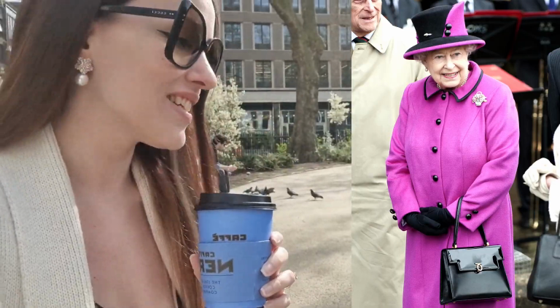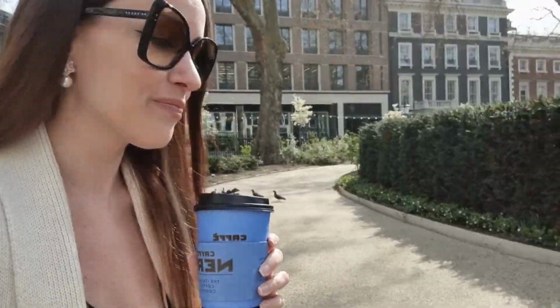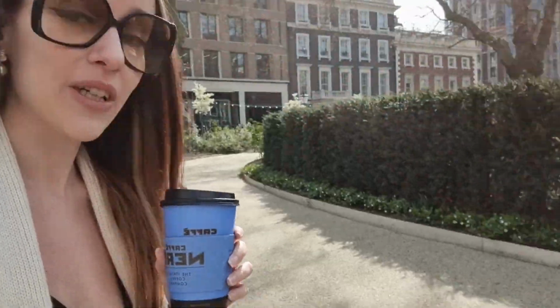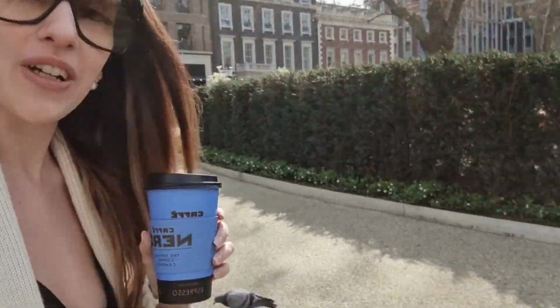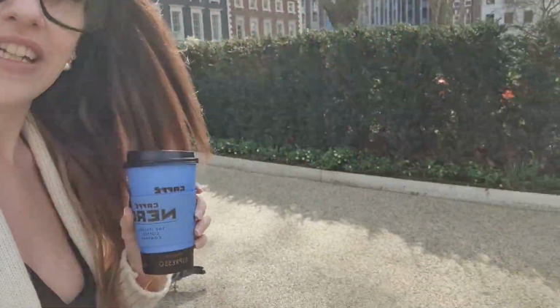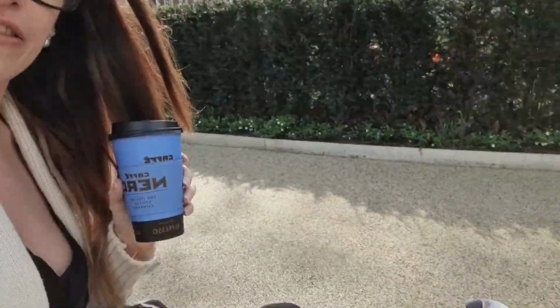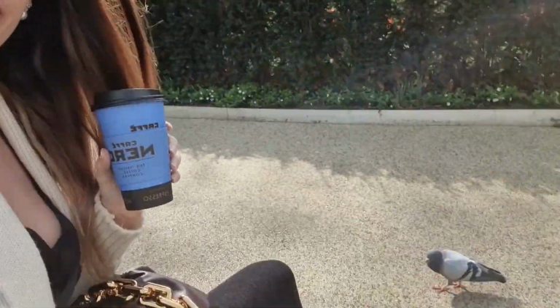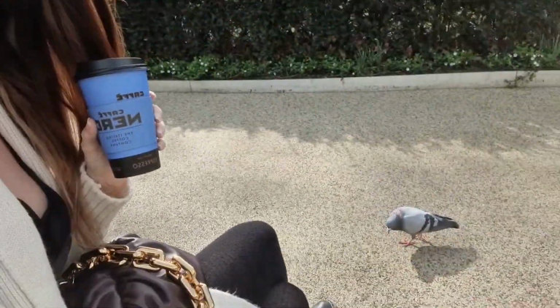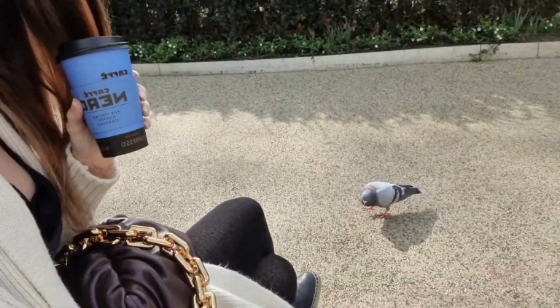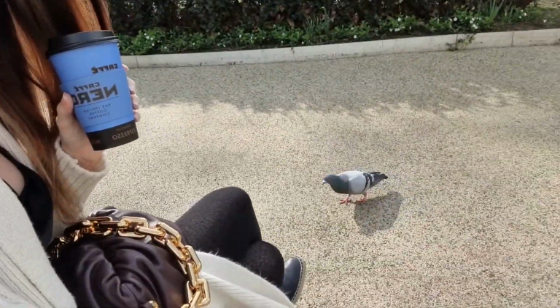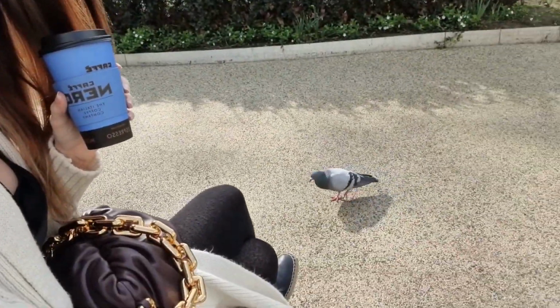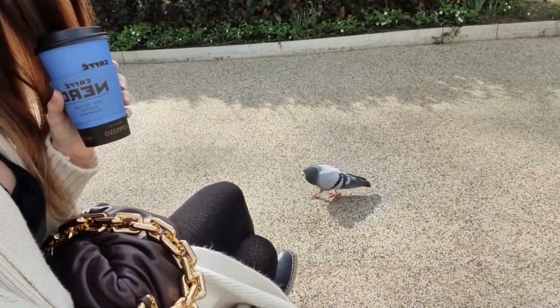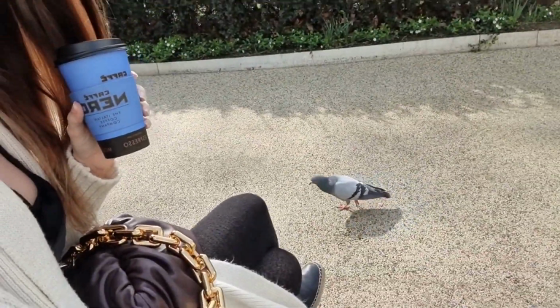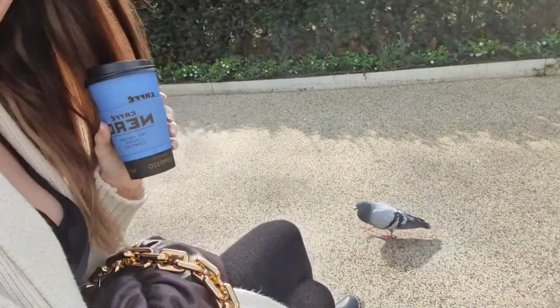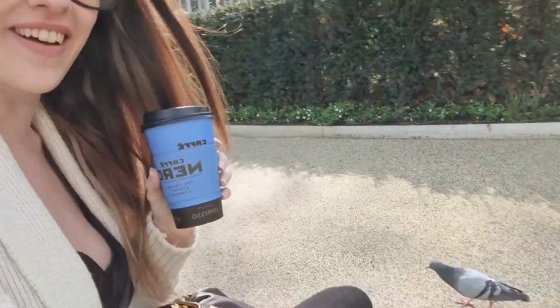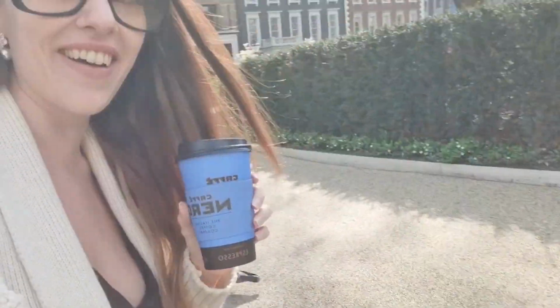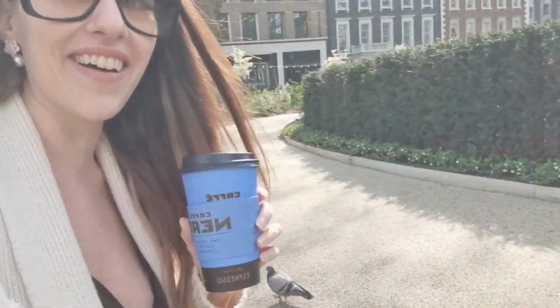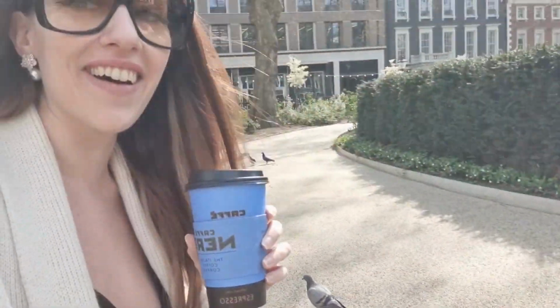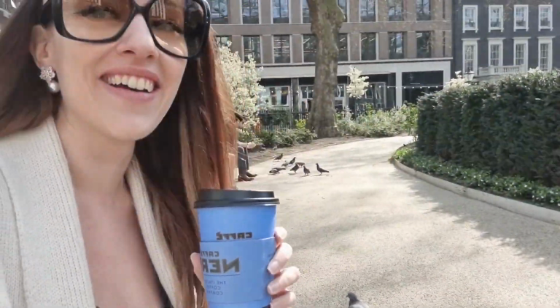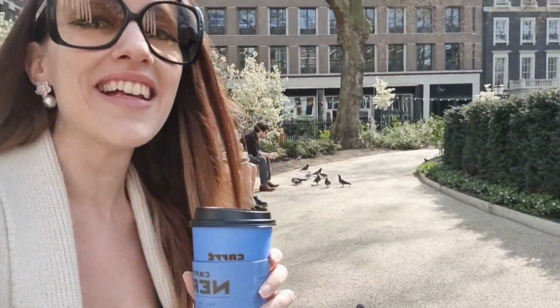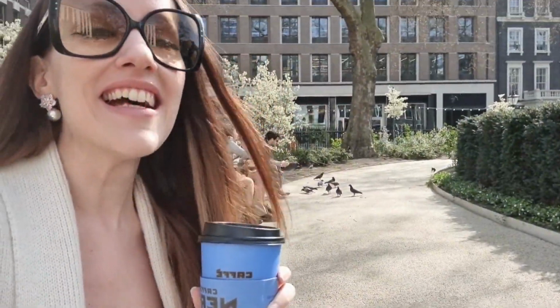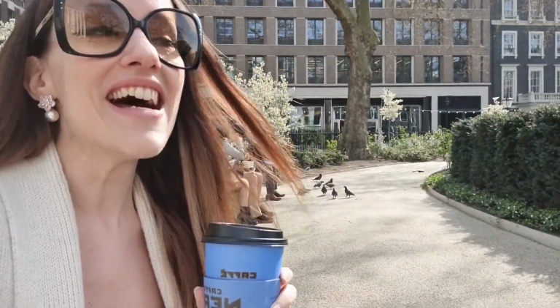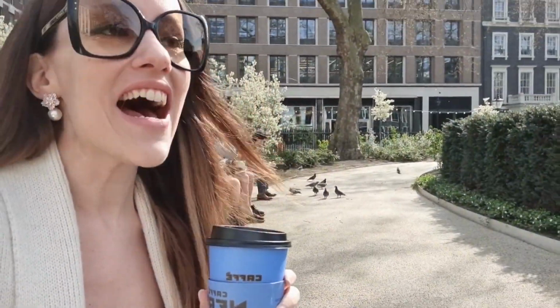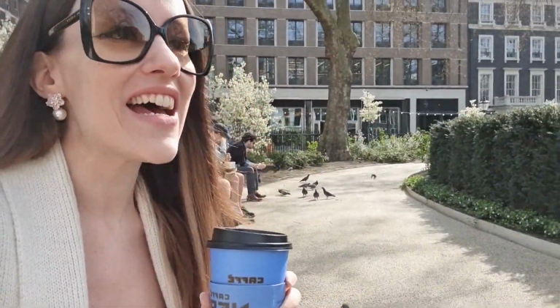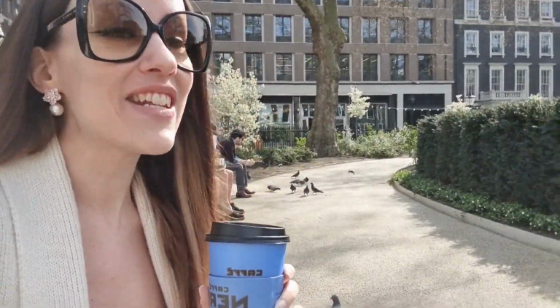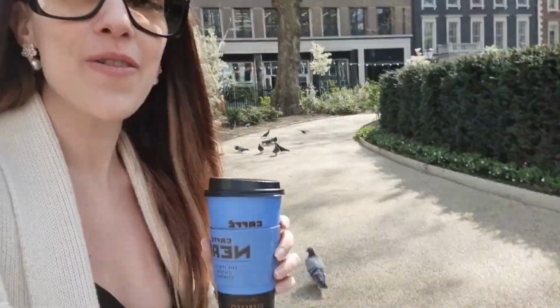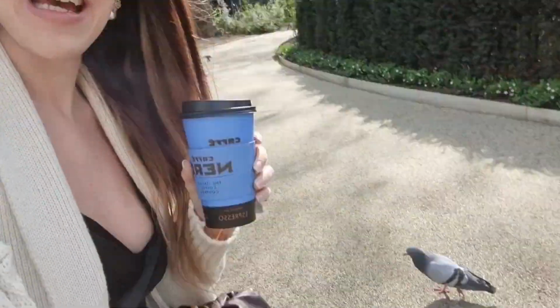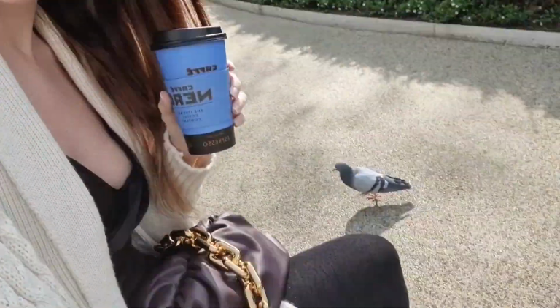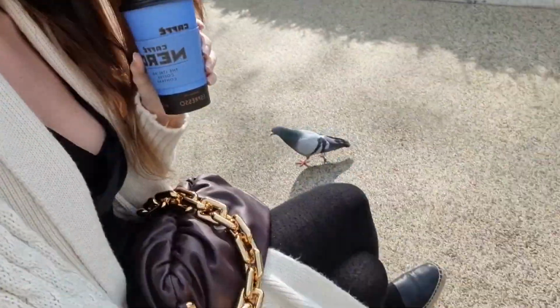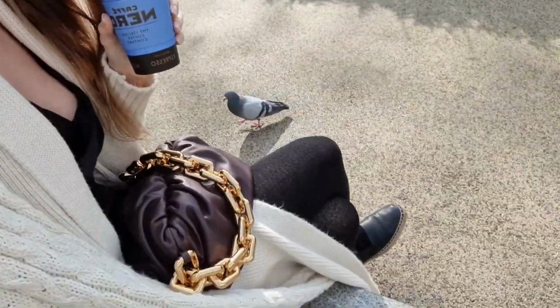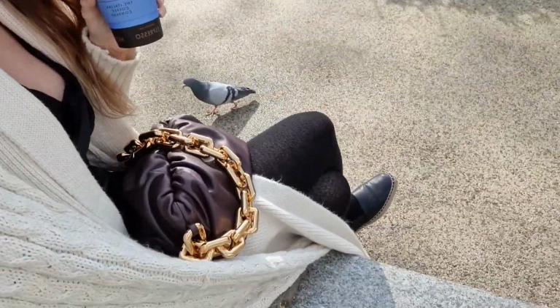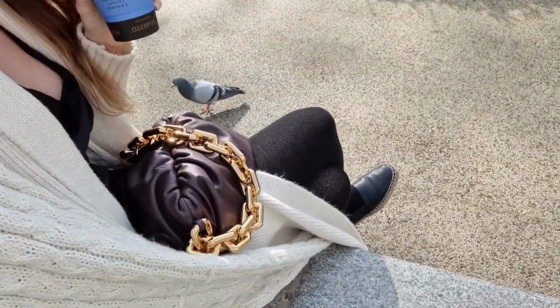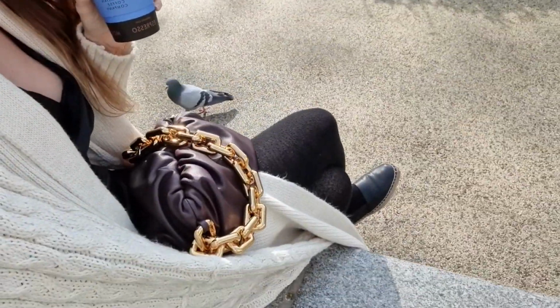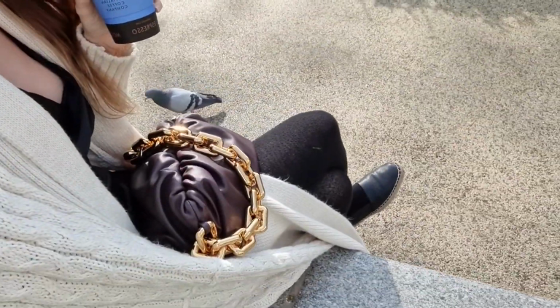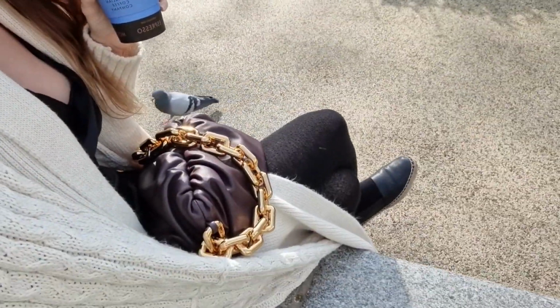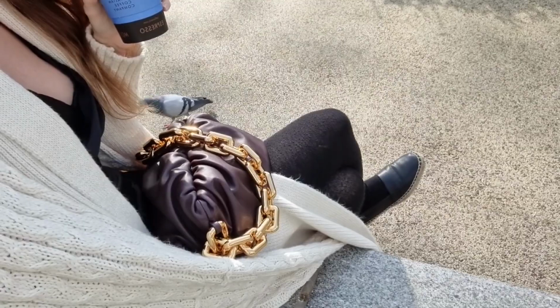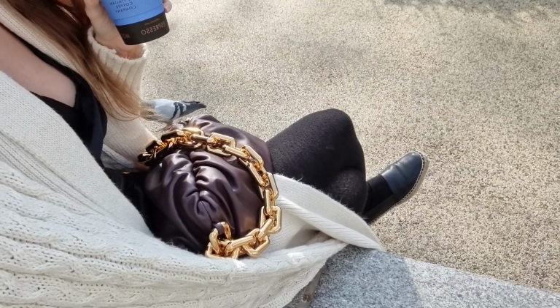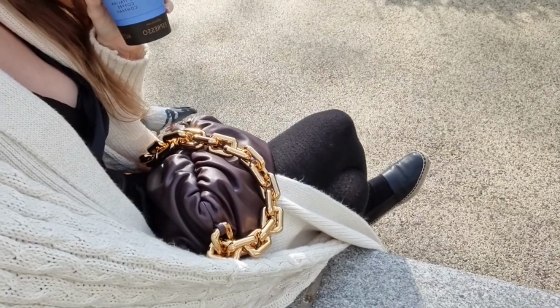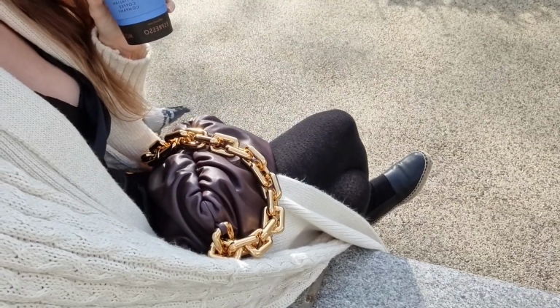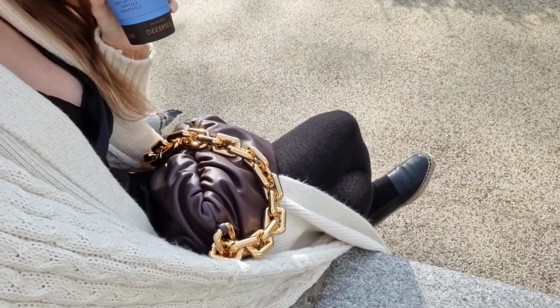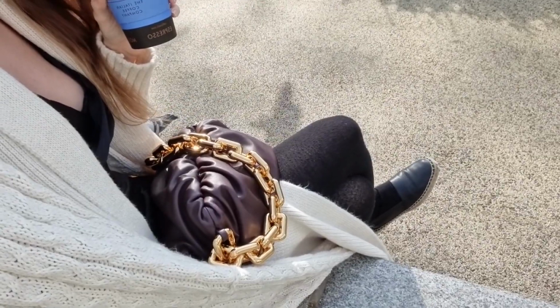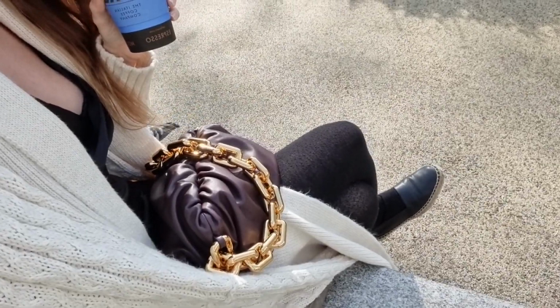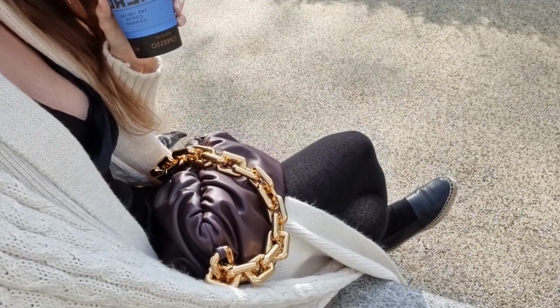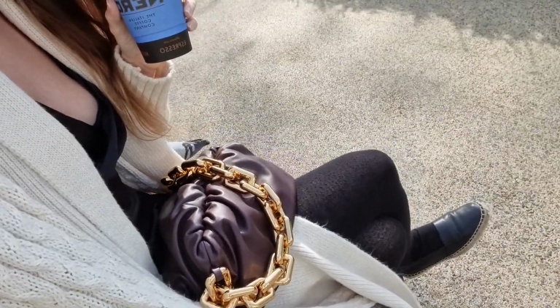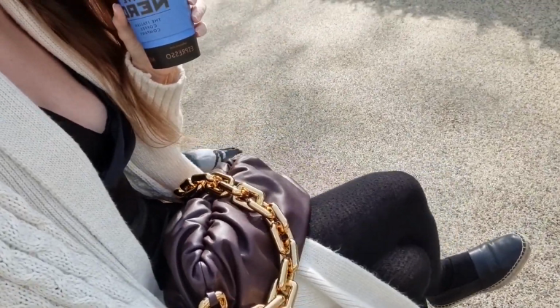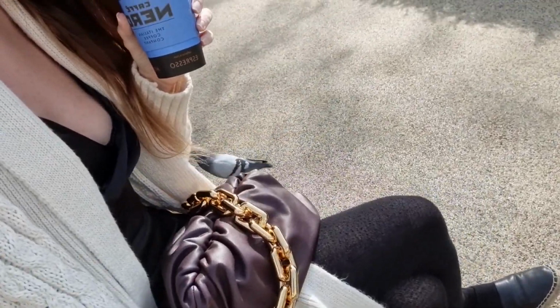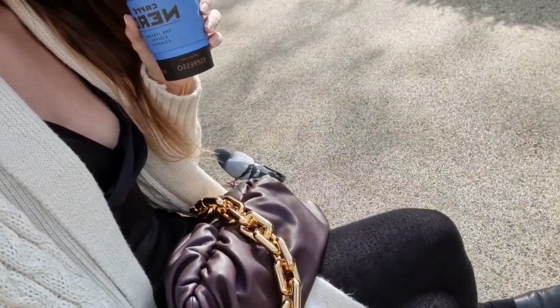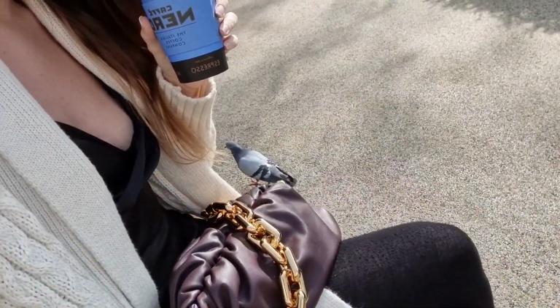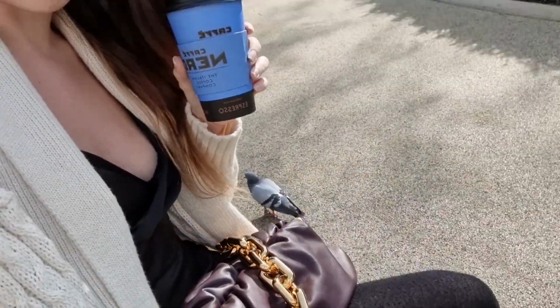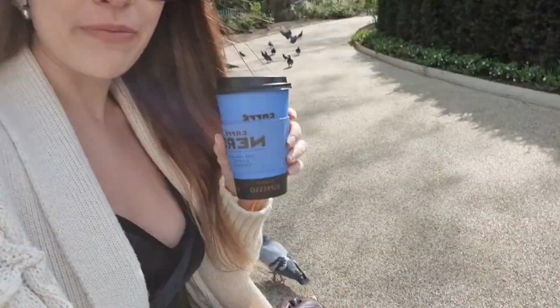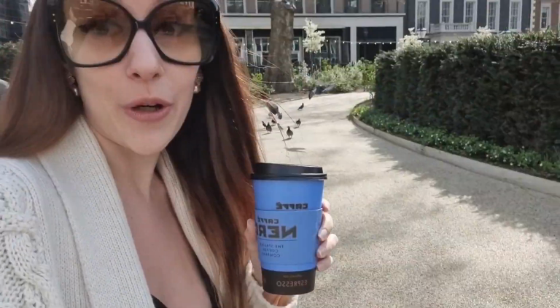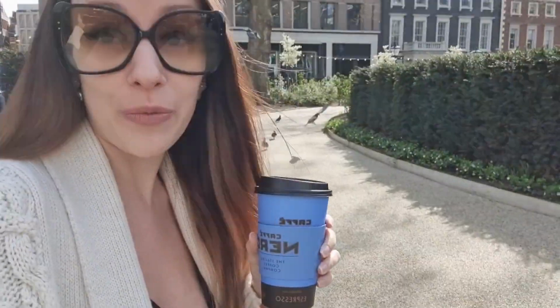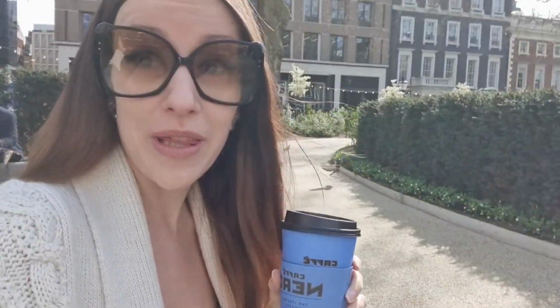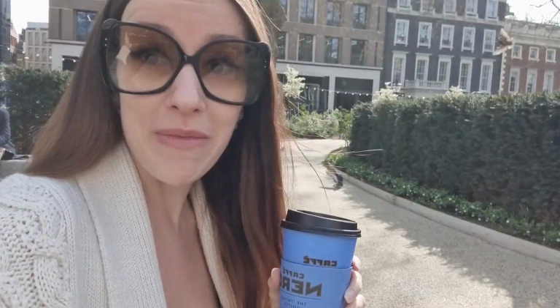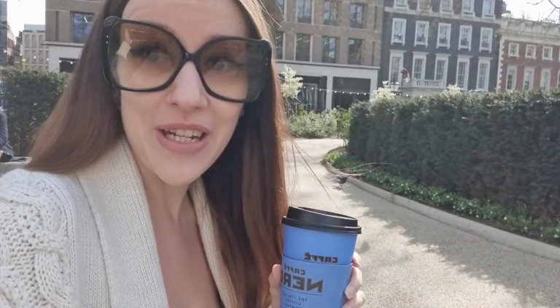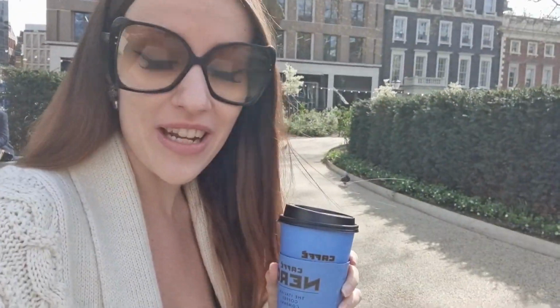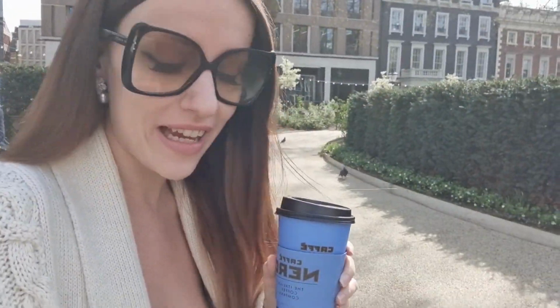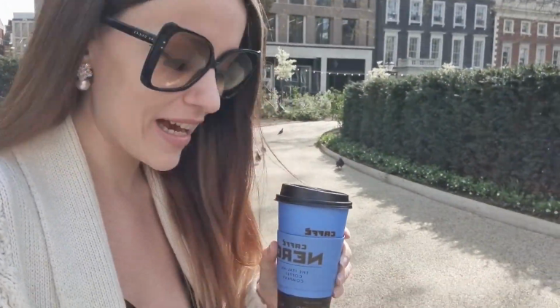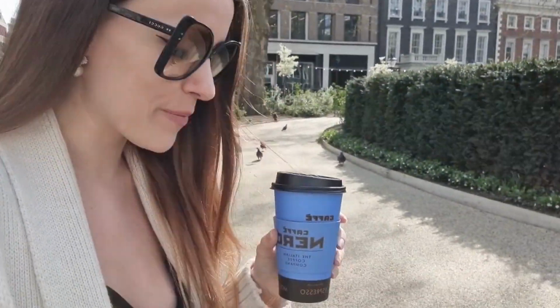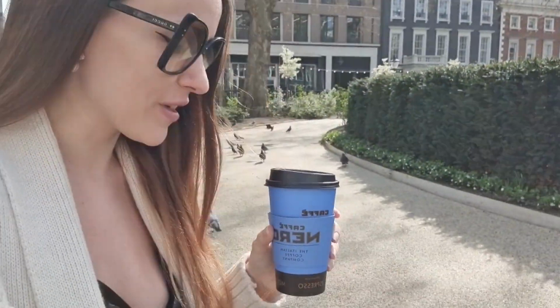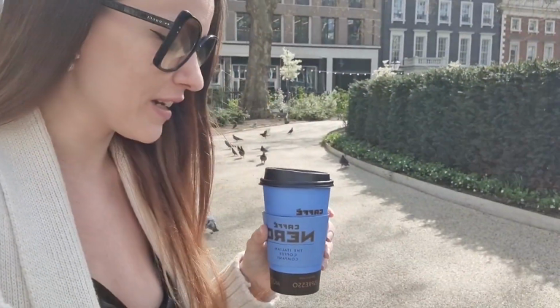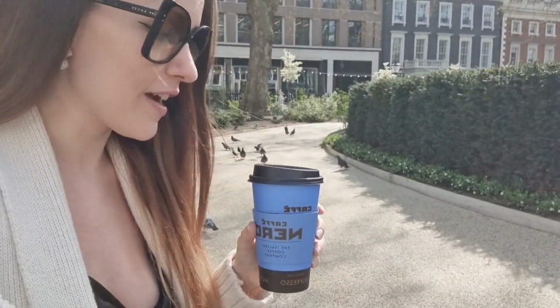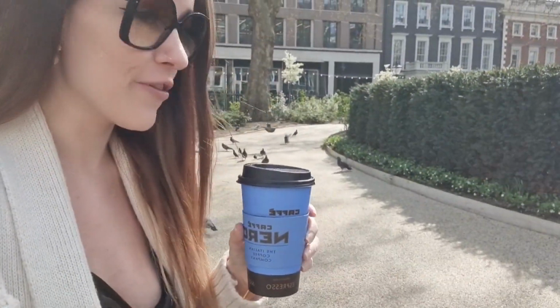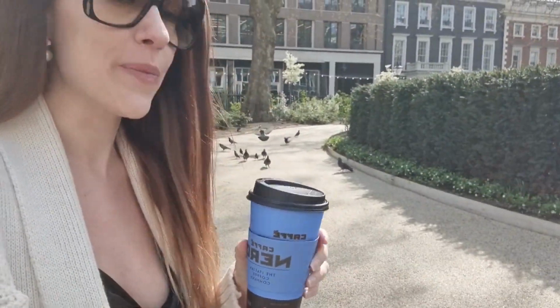And I've got little friends here. Let me also show you my Bottega bag that I got with me today — I absolutely love her.